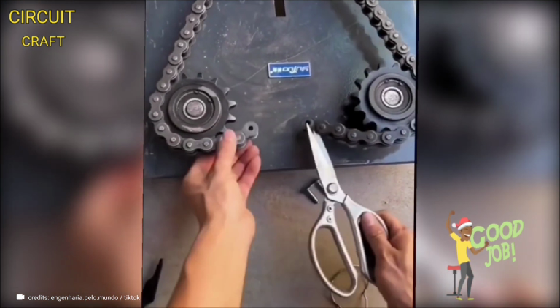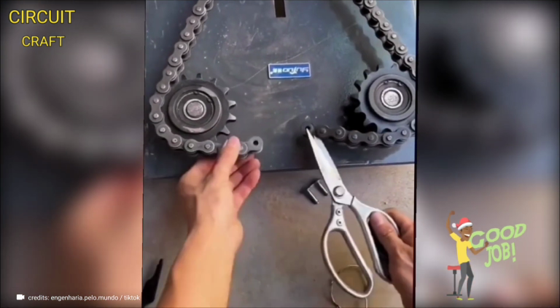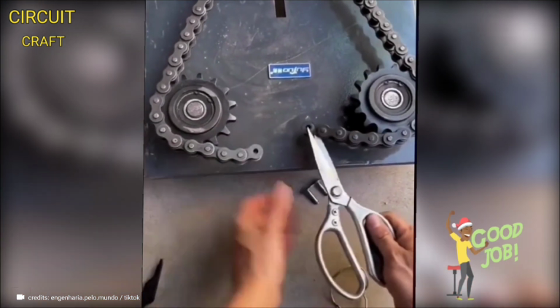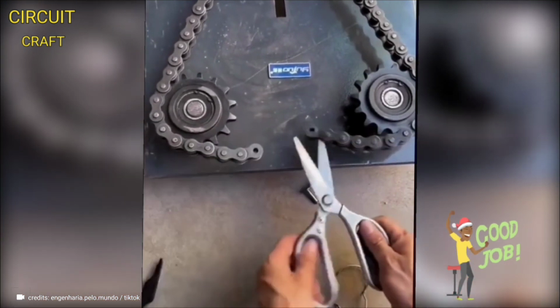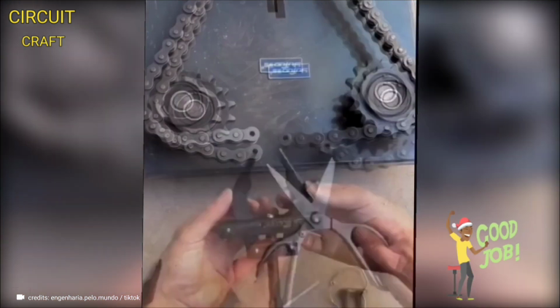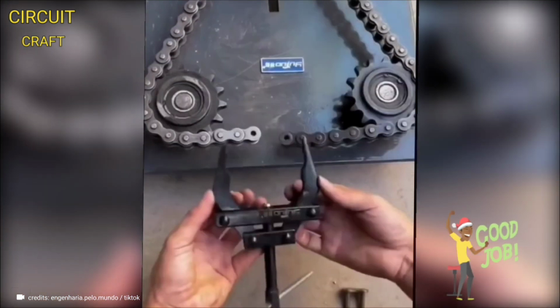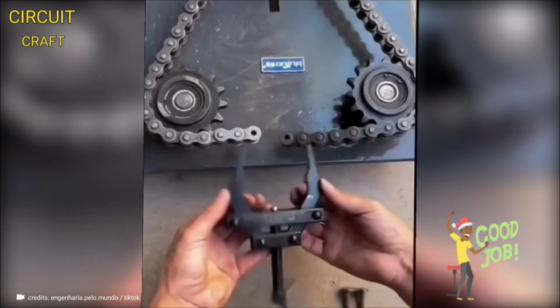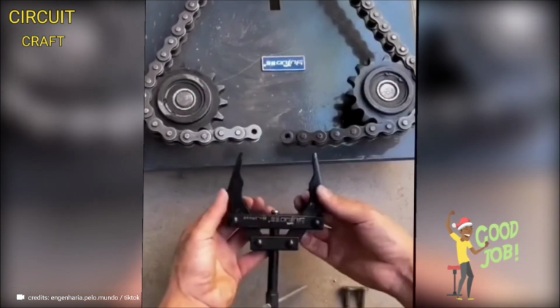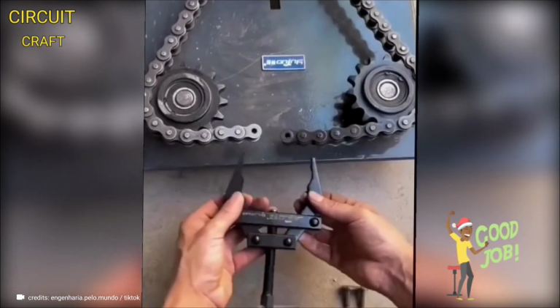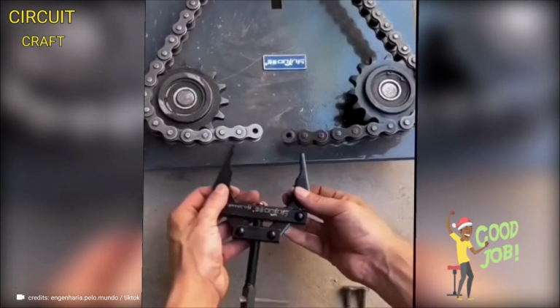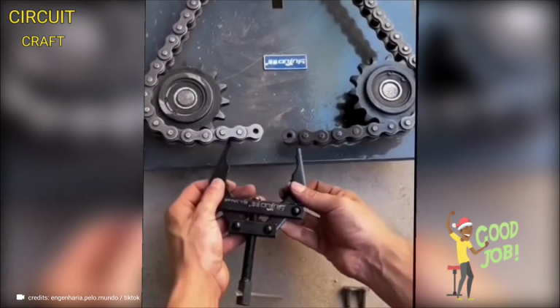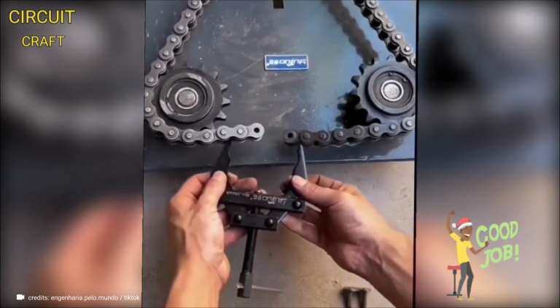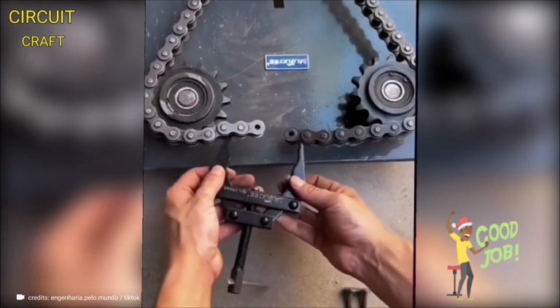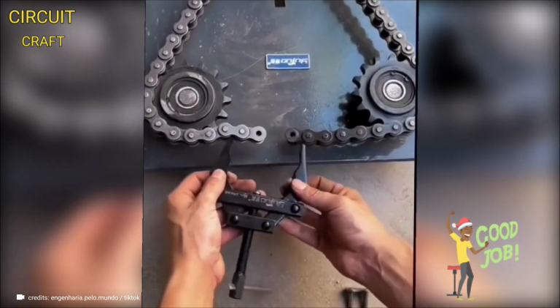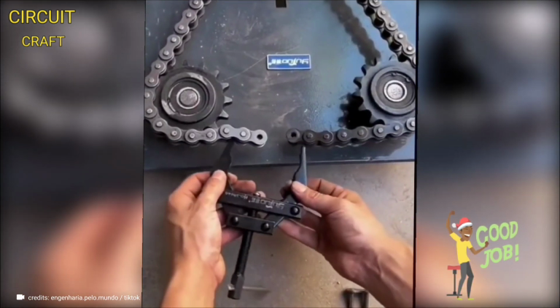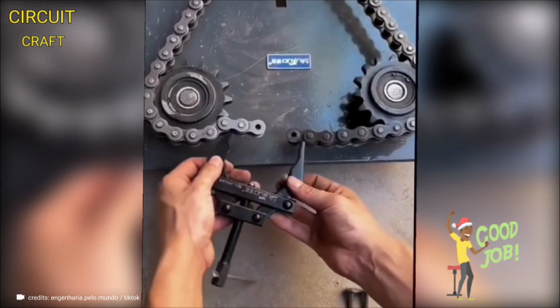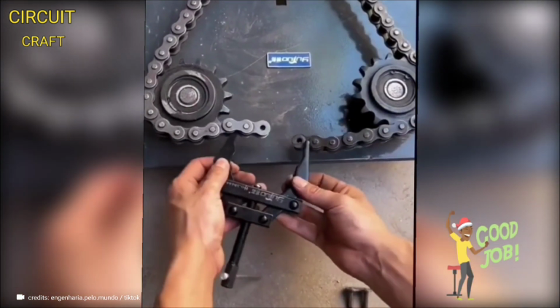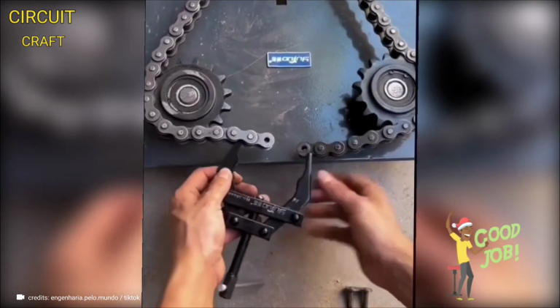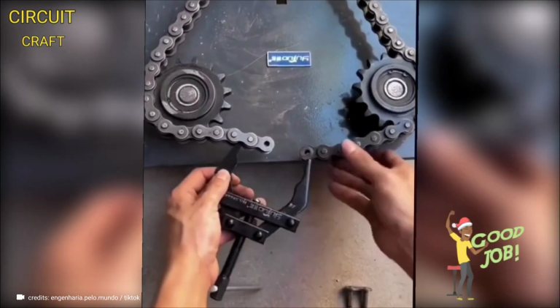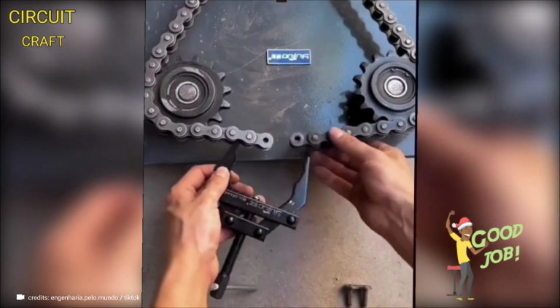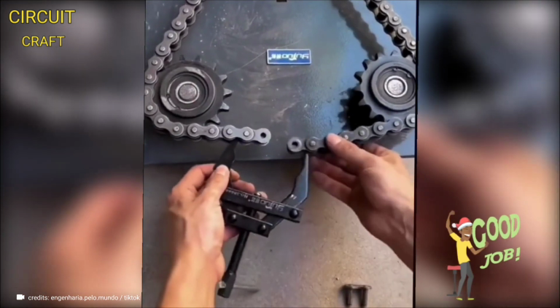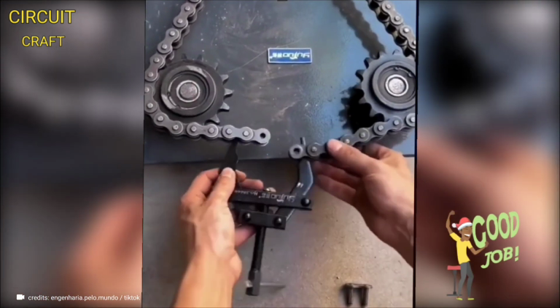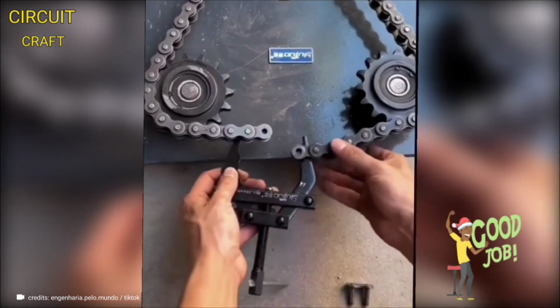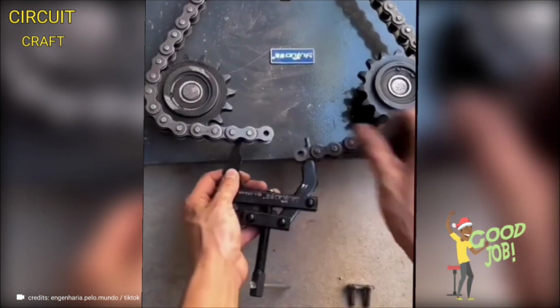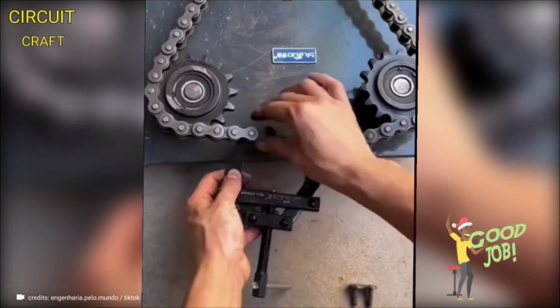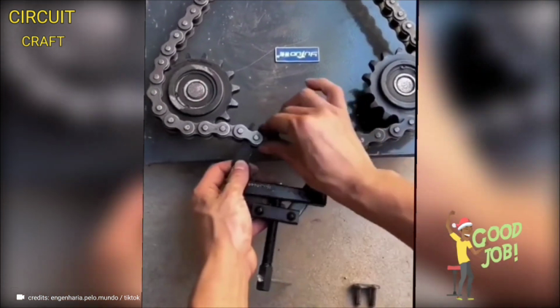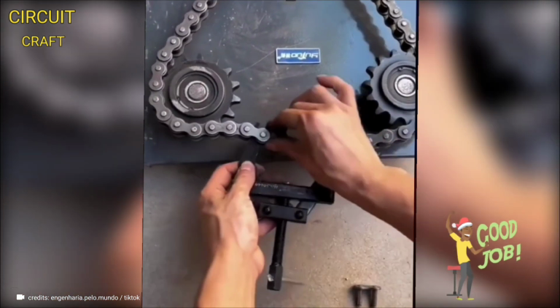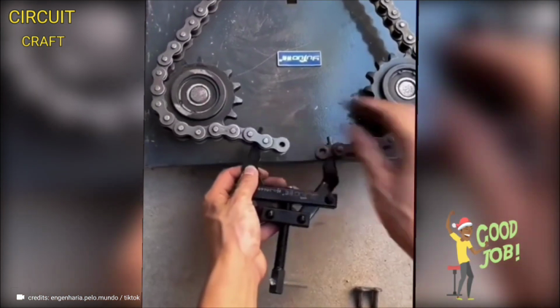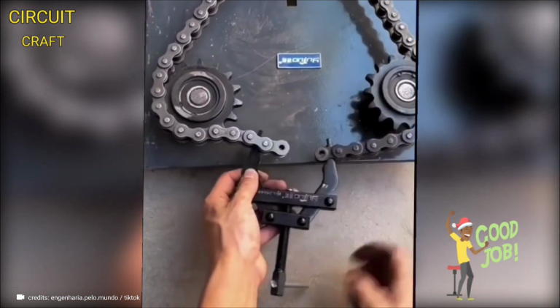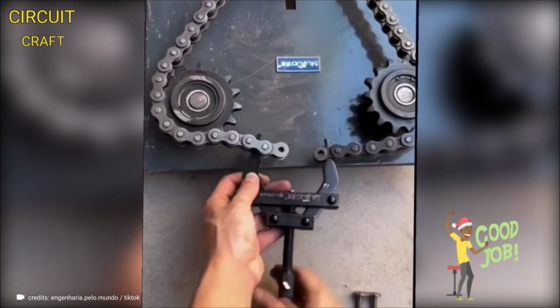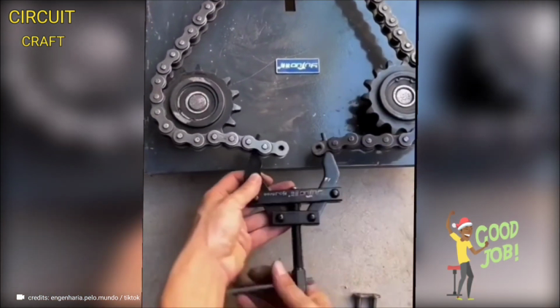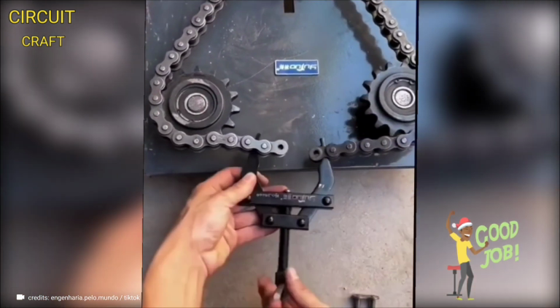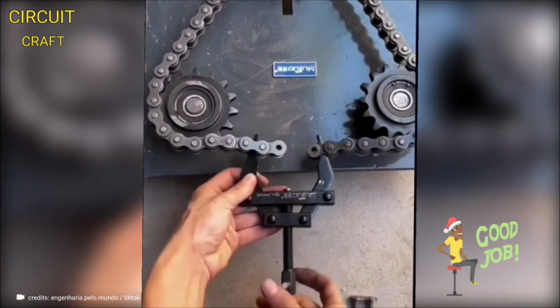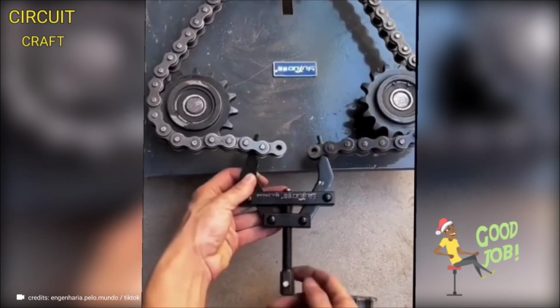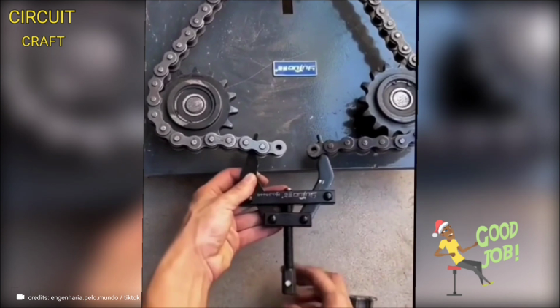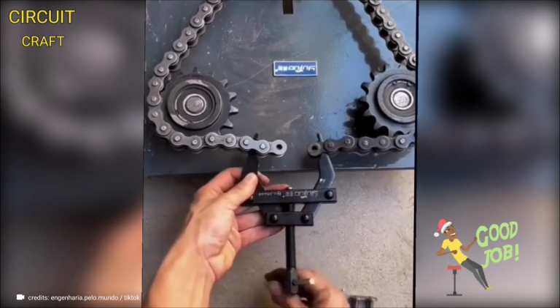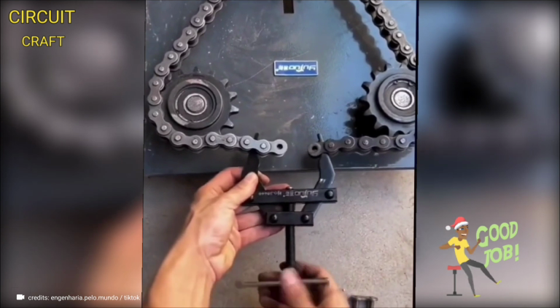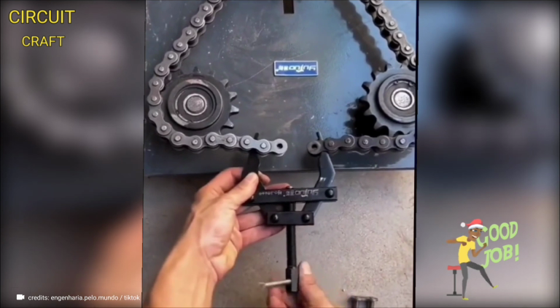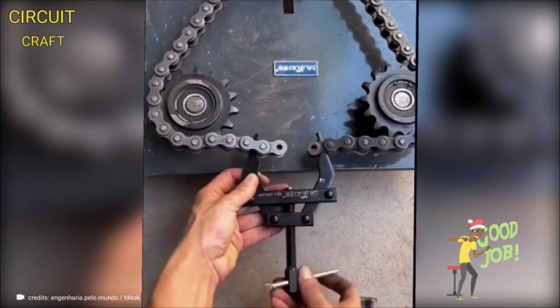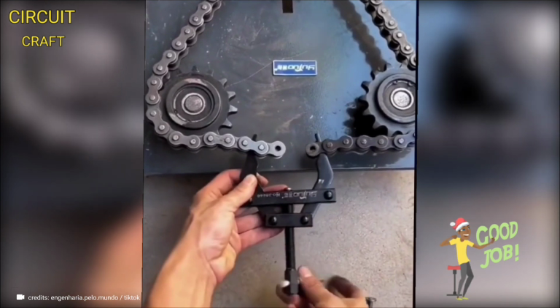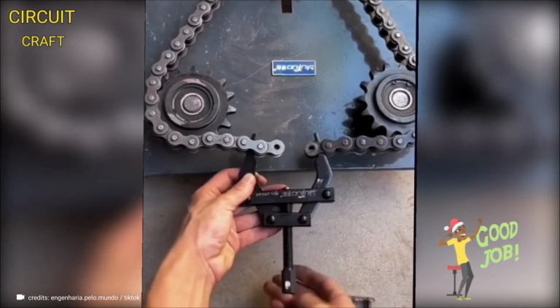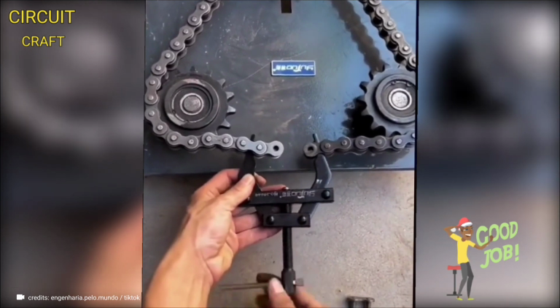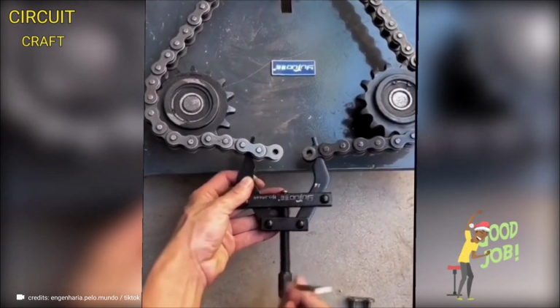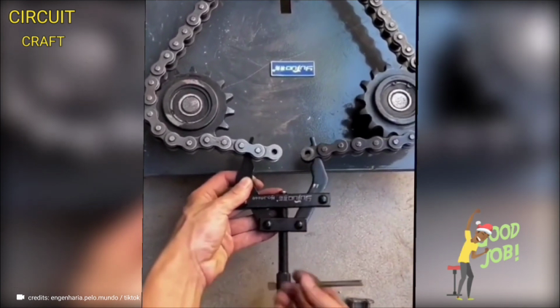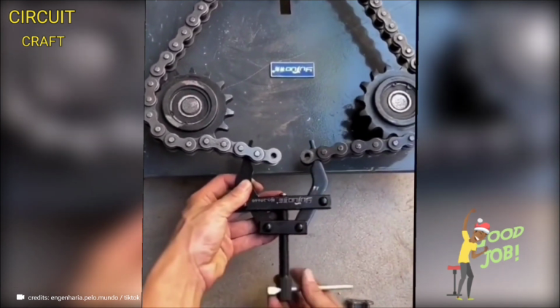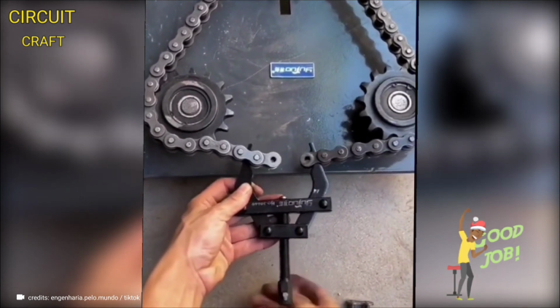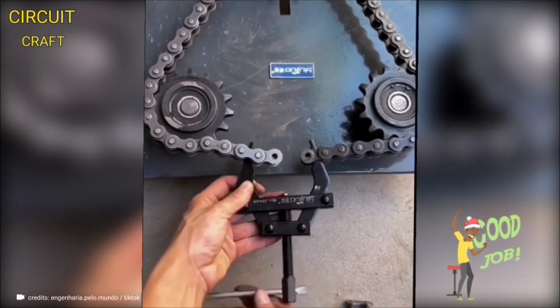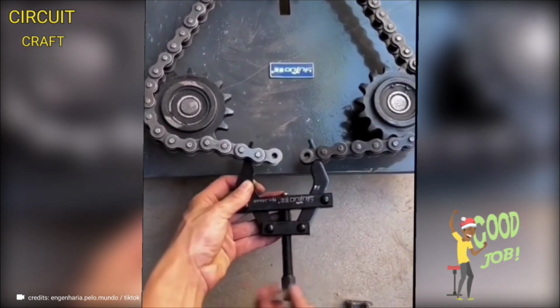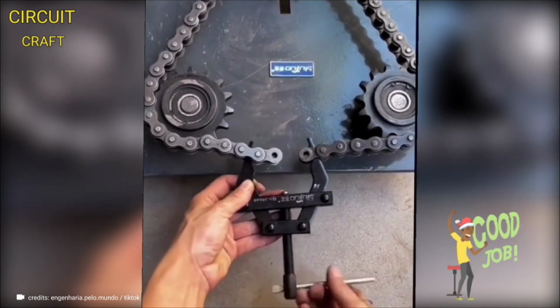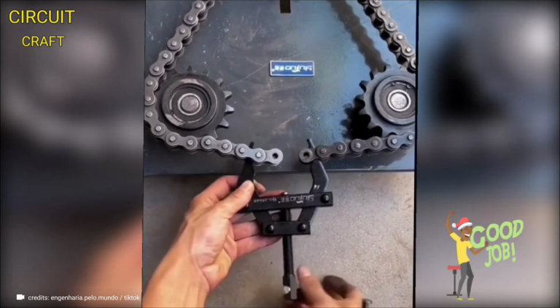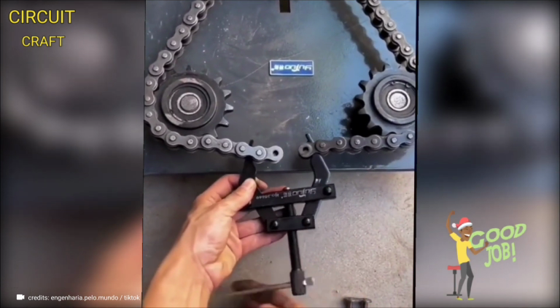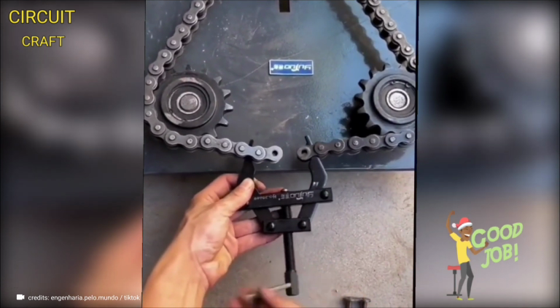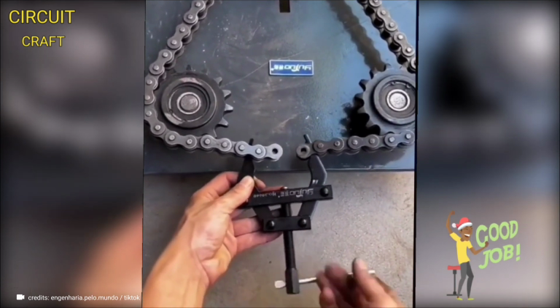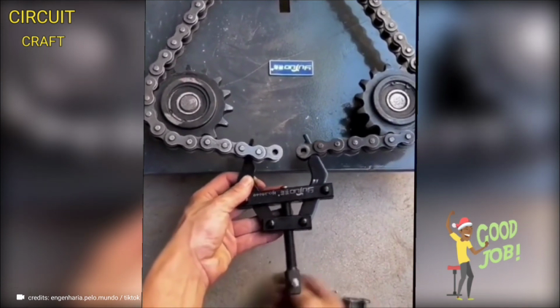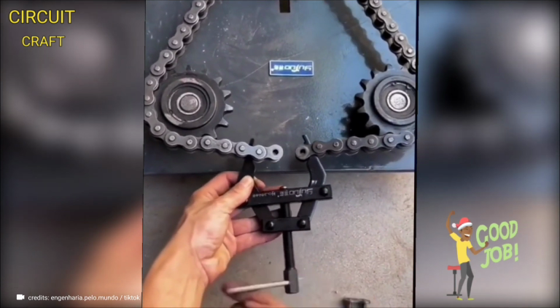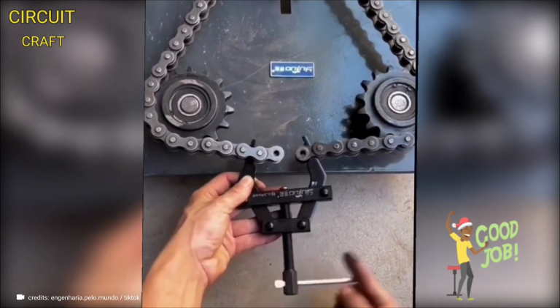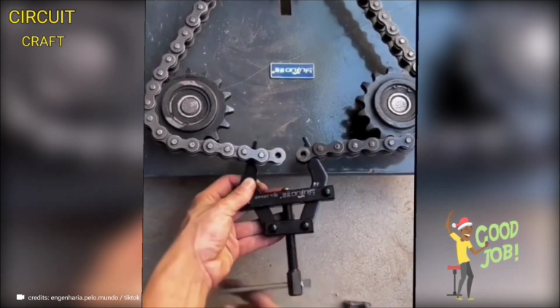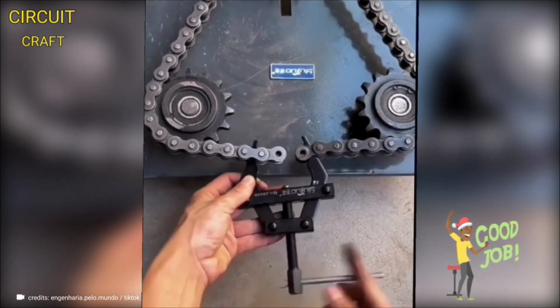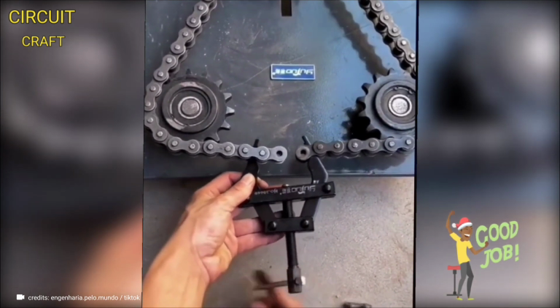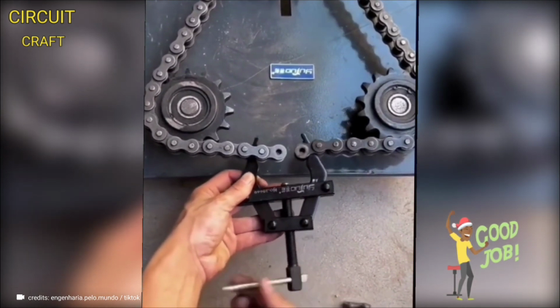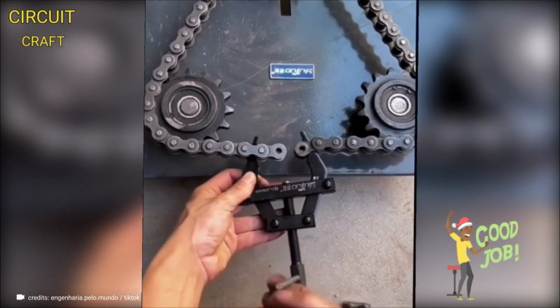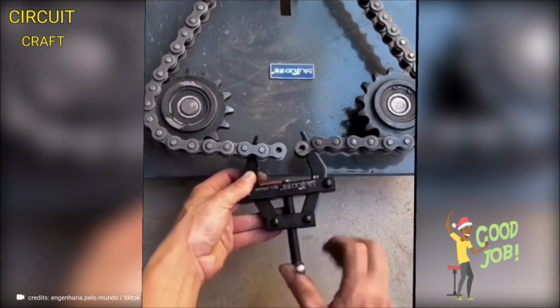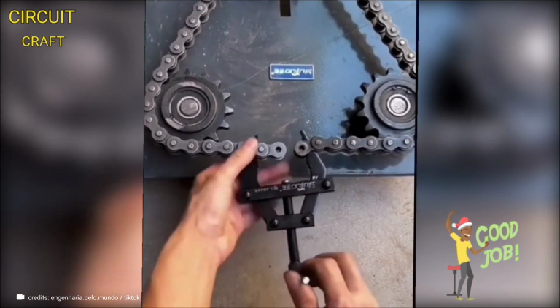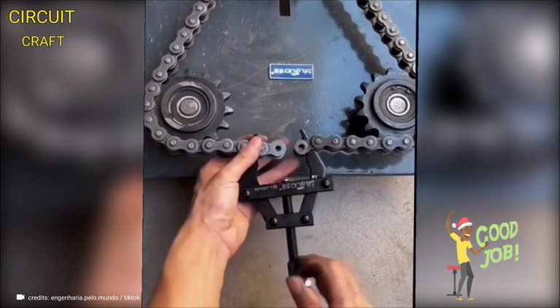Watch how effortlessly this special chain tool pulls the chain ends together, making reattaching a broken link a breeze.